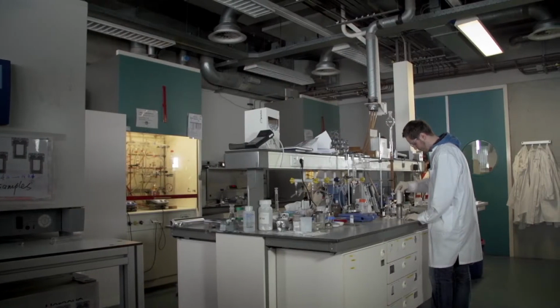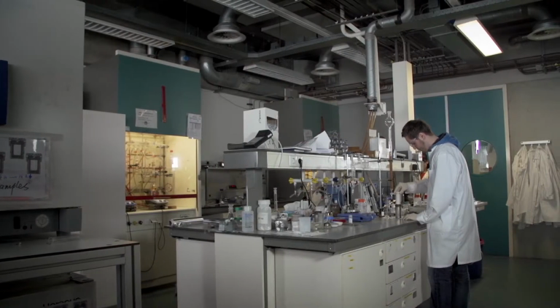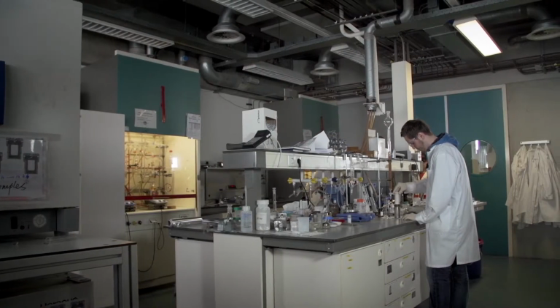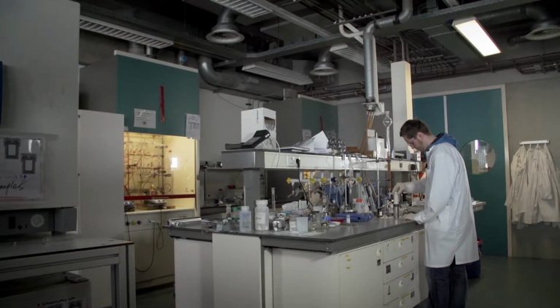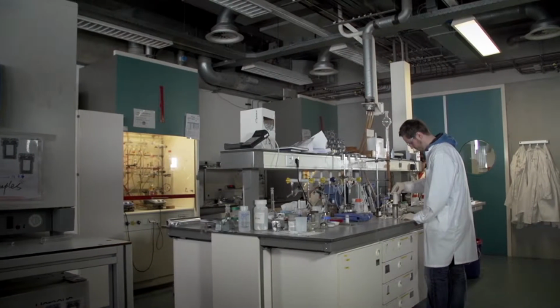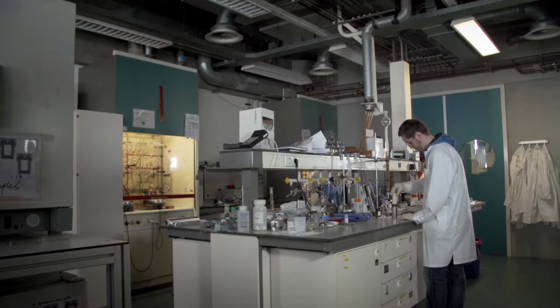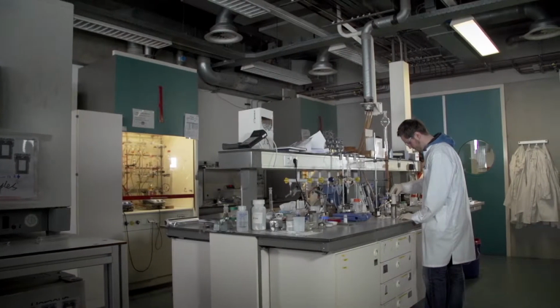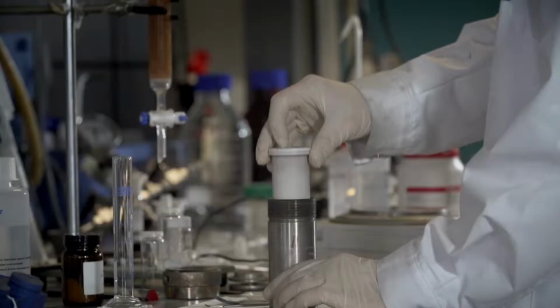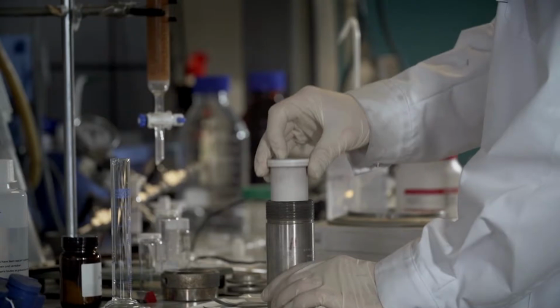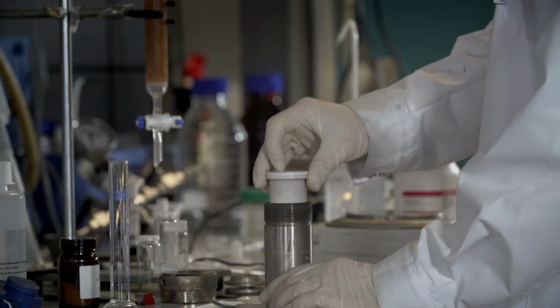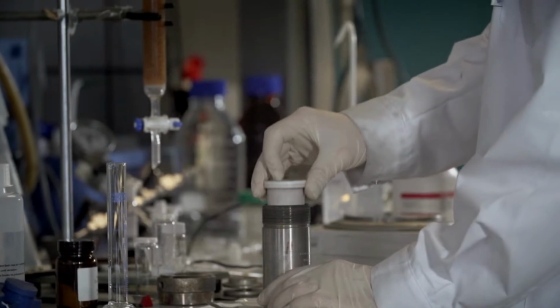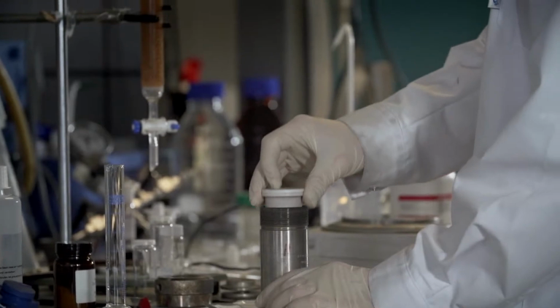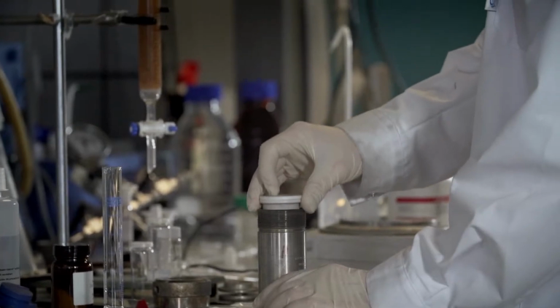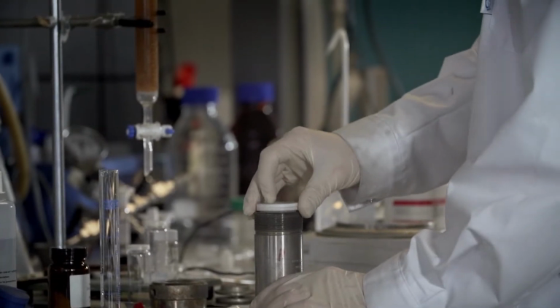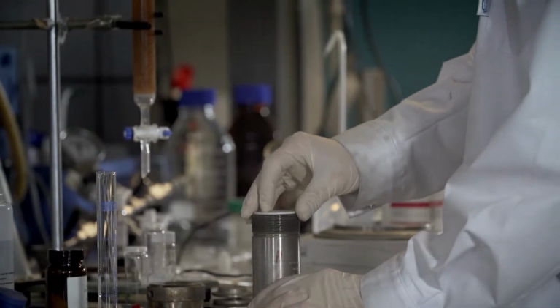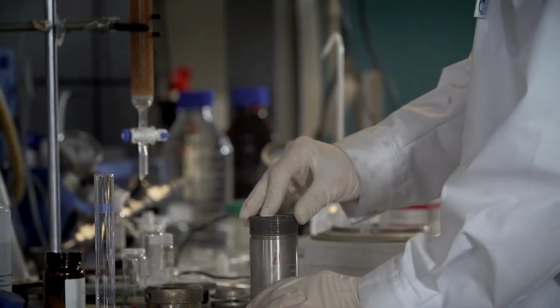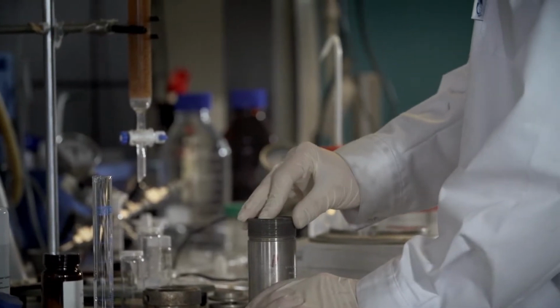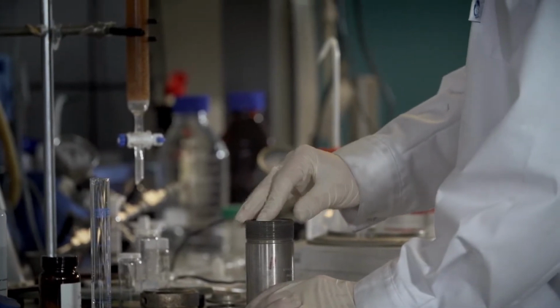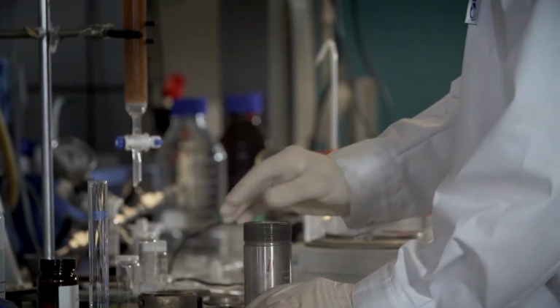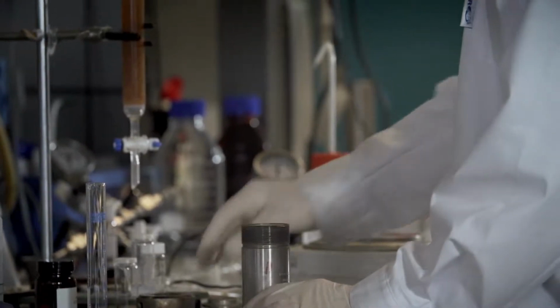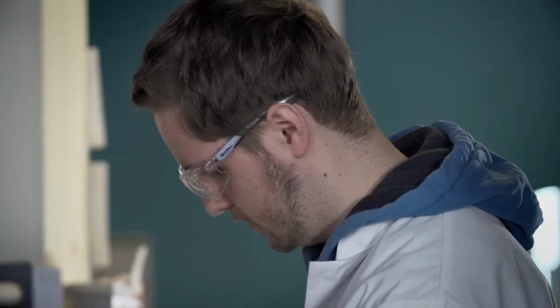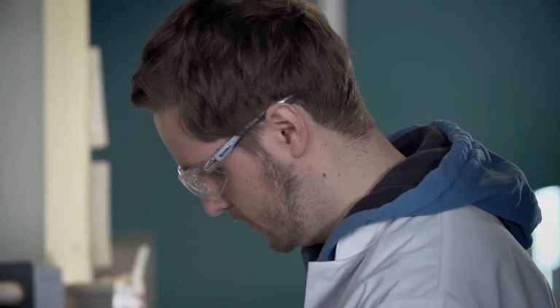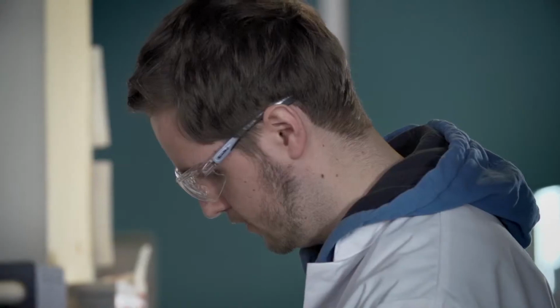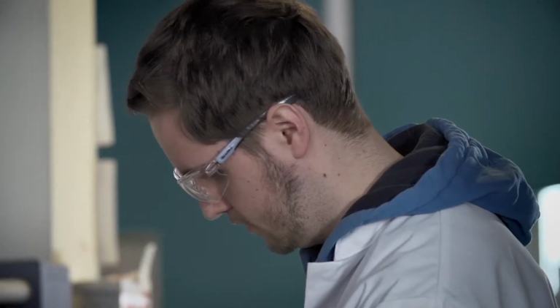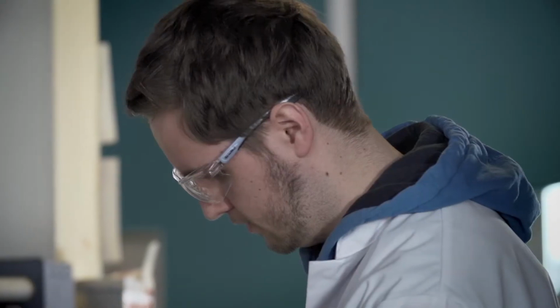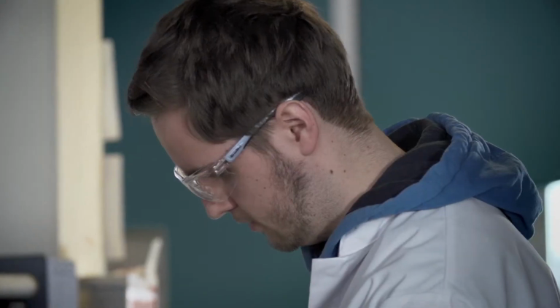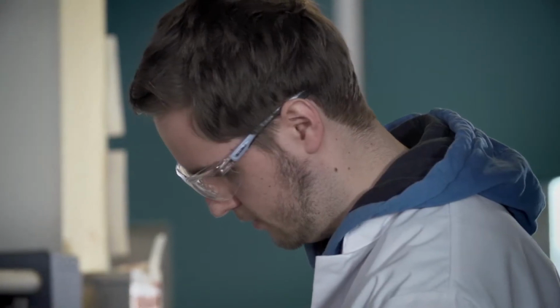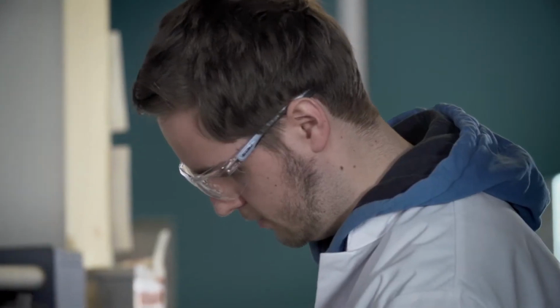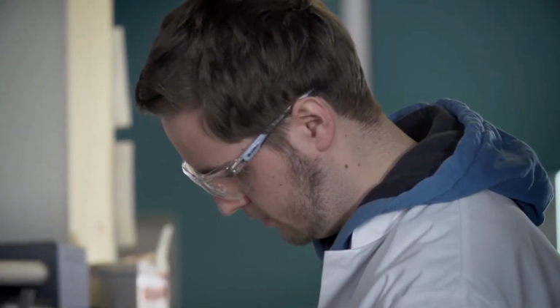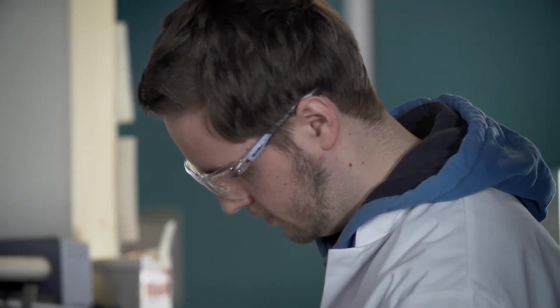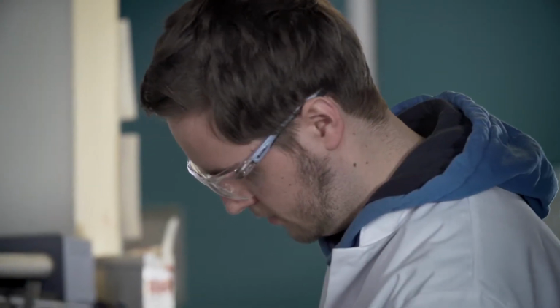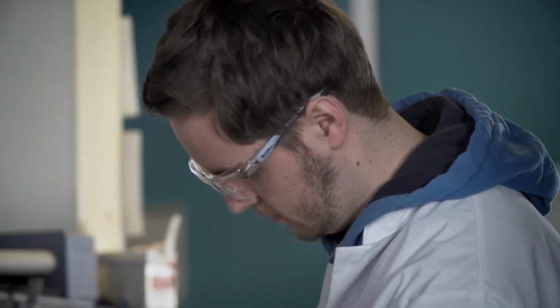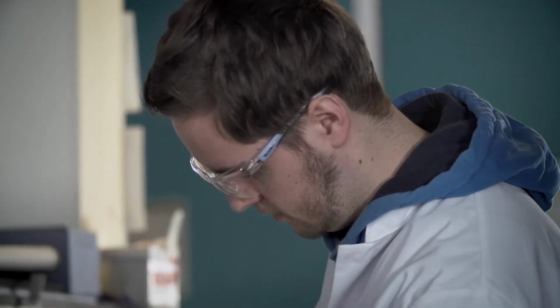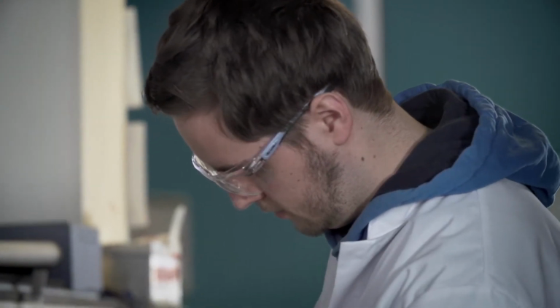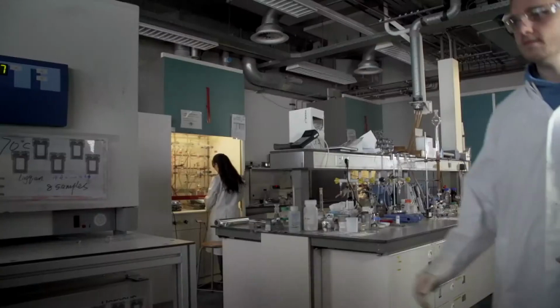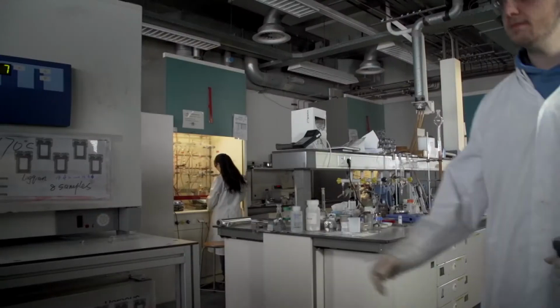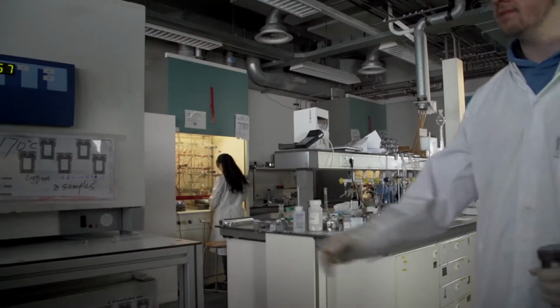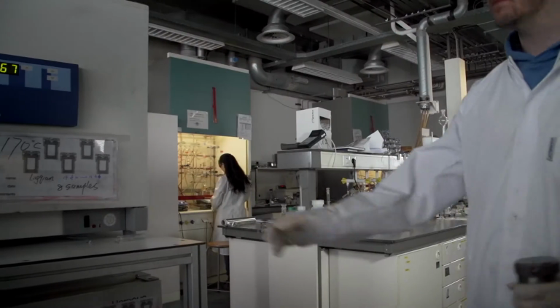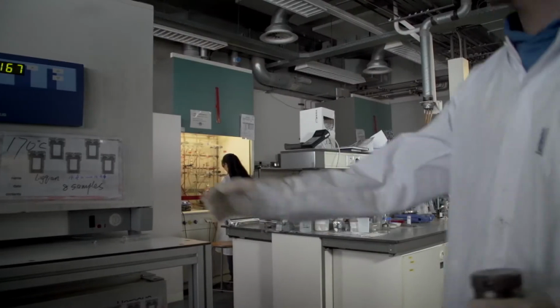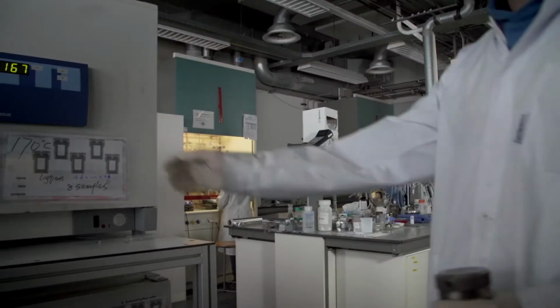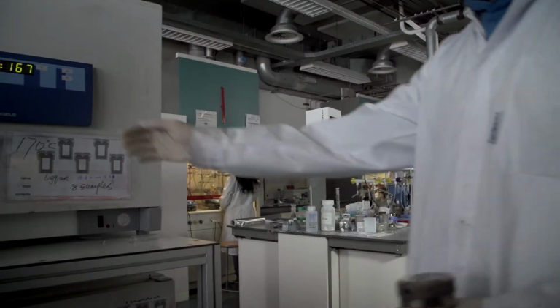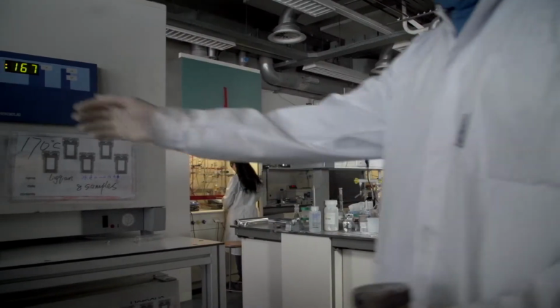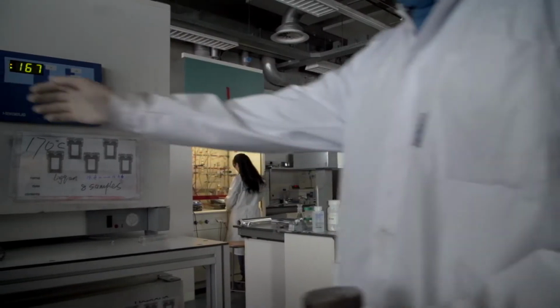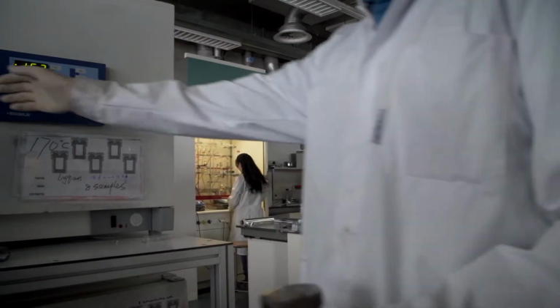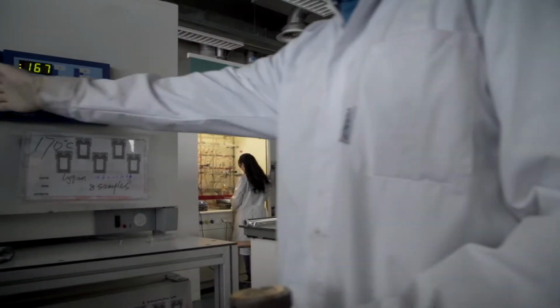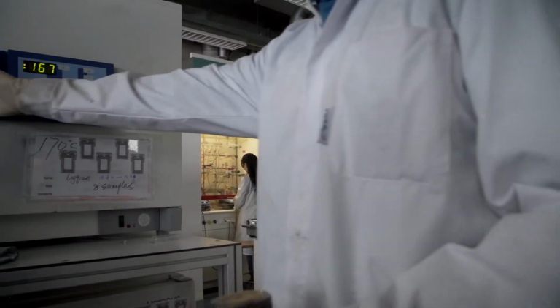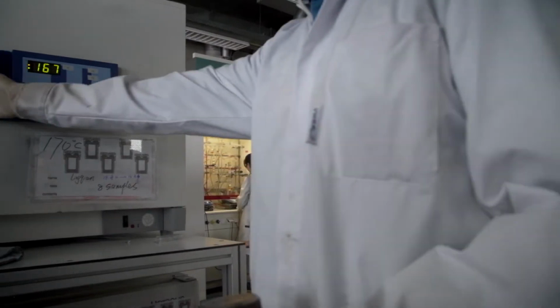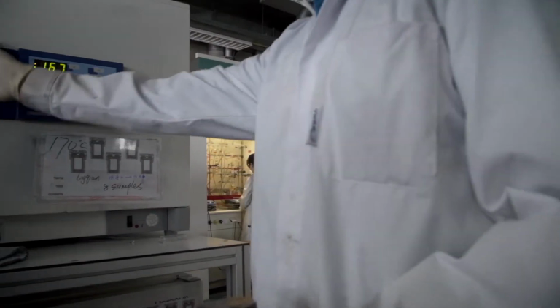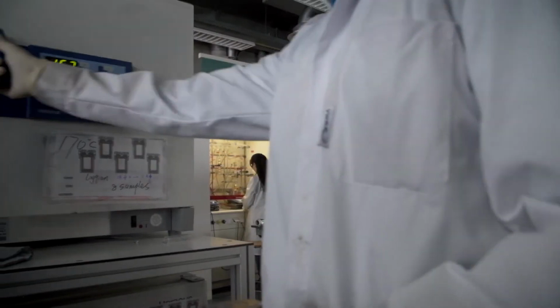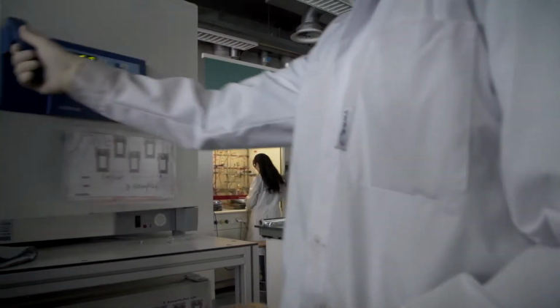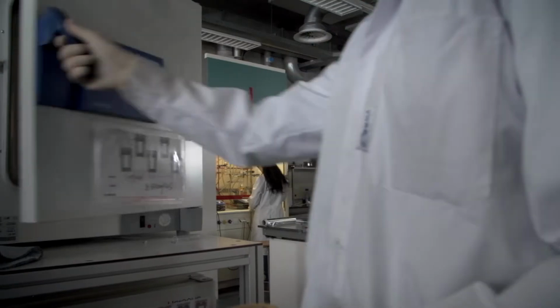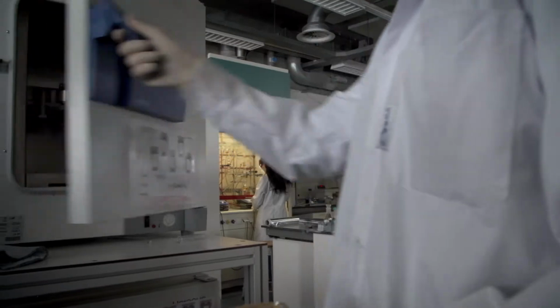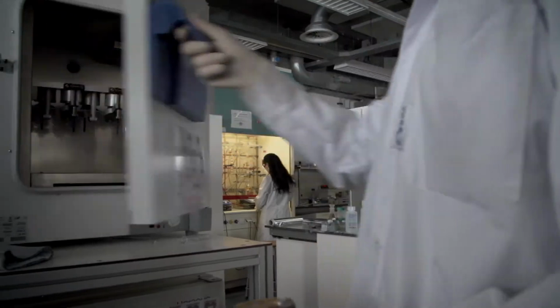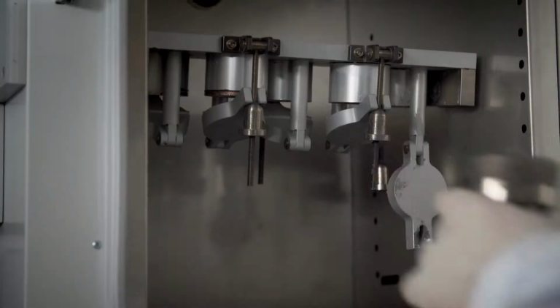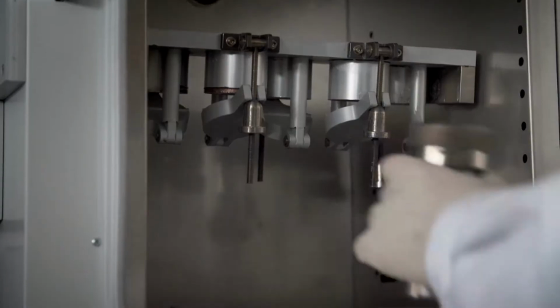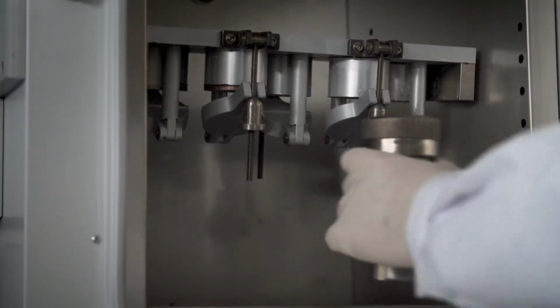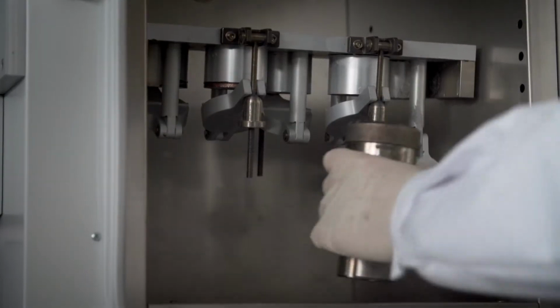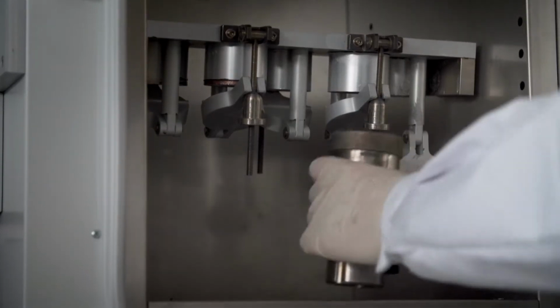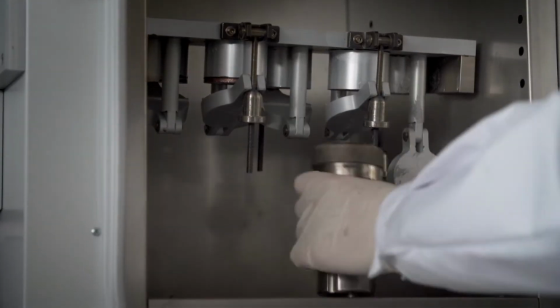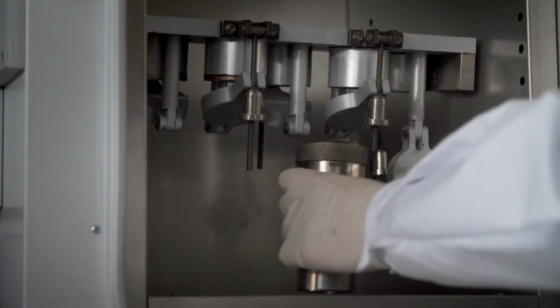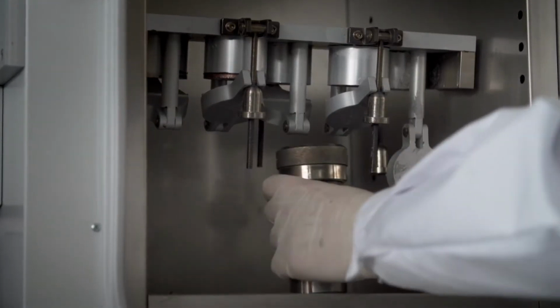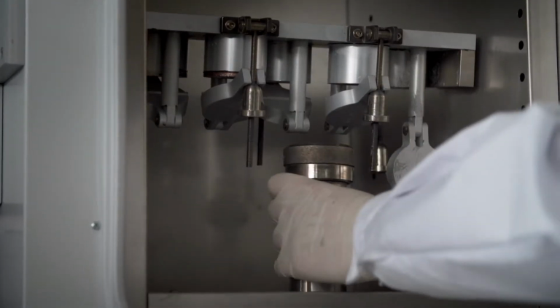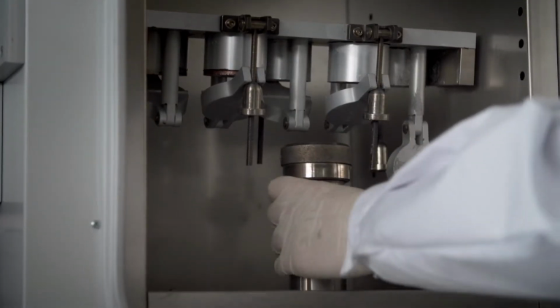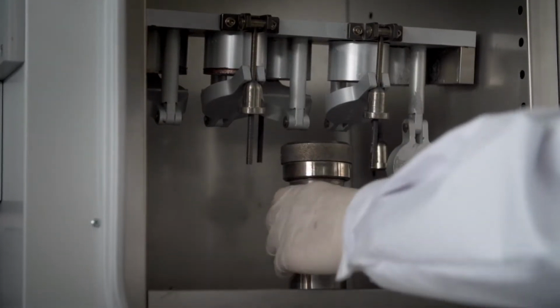We believe that new sciences lead to new technologies, which help solve society's growing concern about sustainable energy.